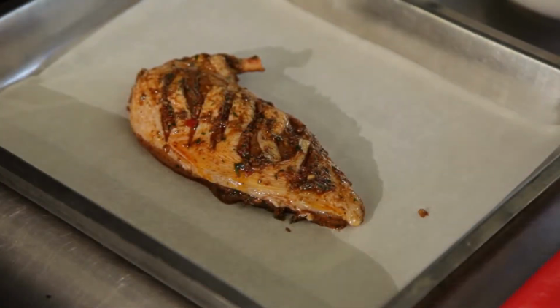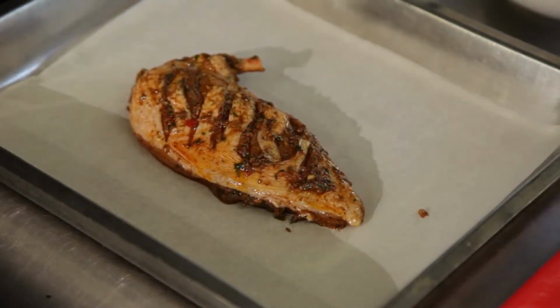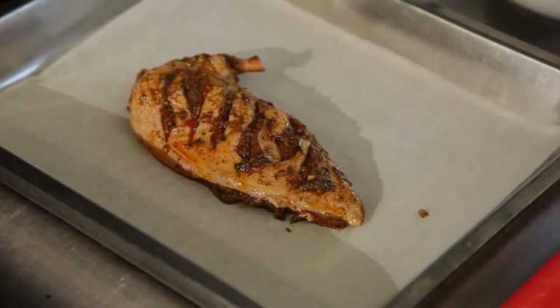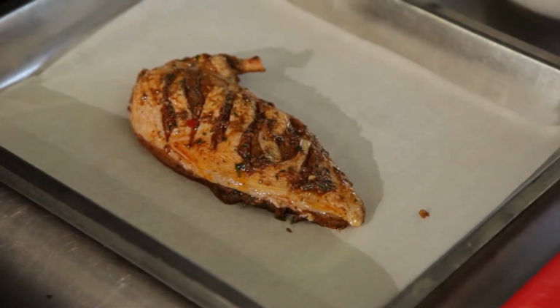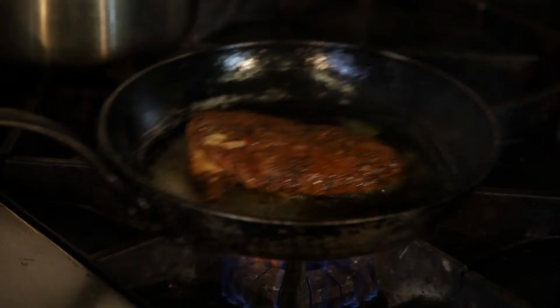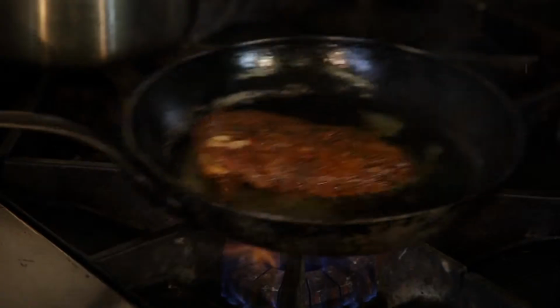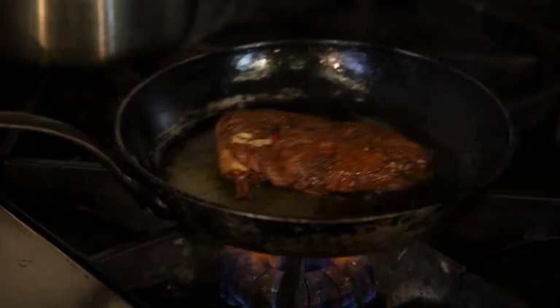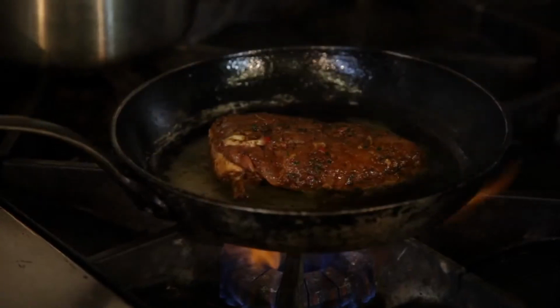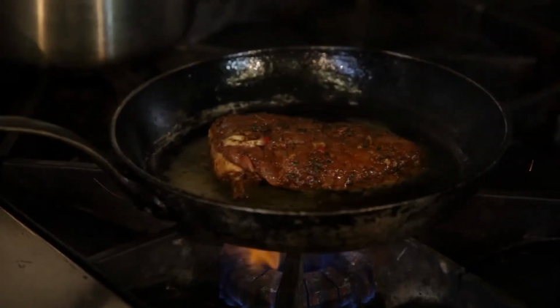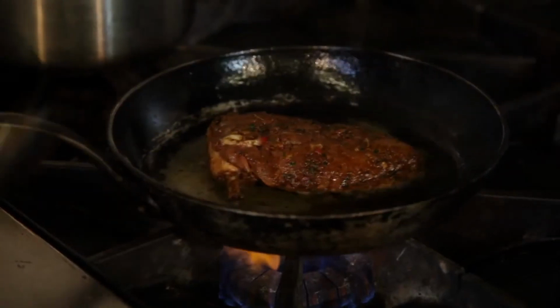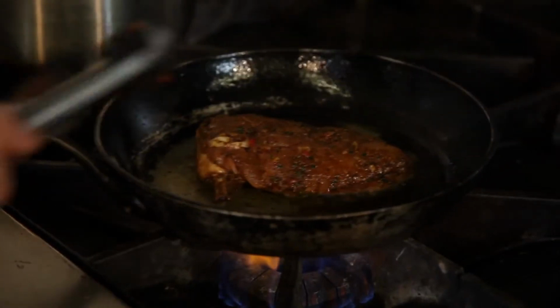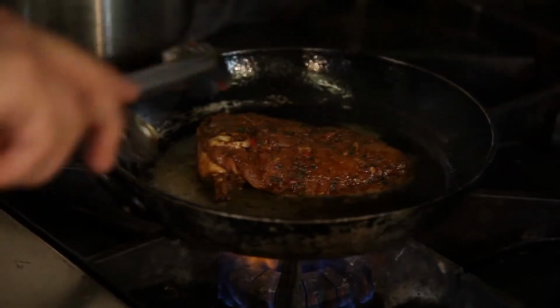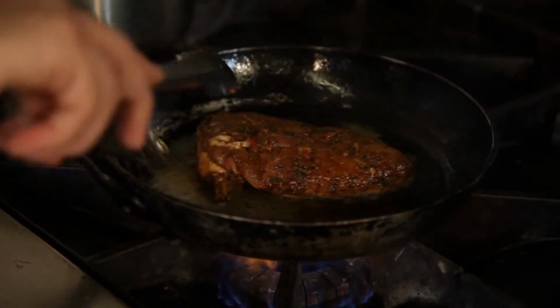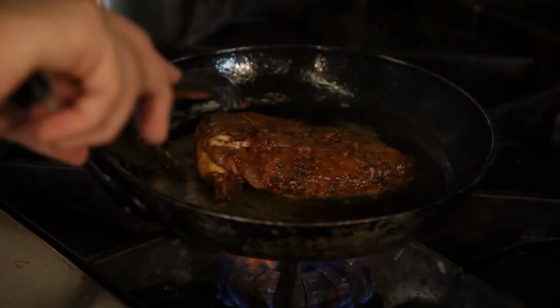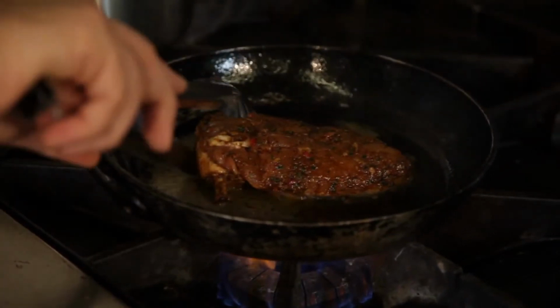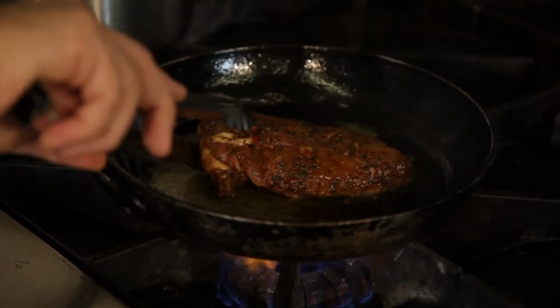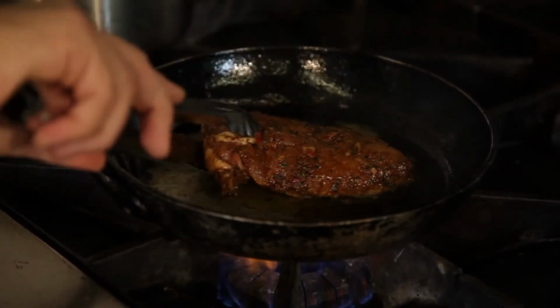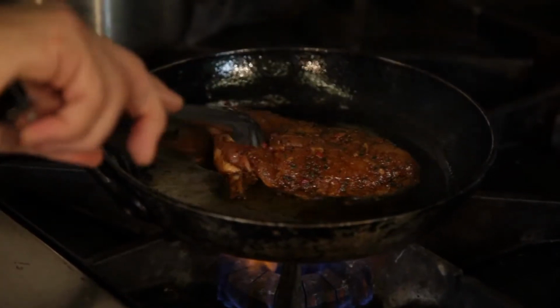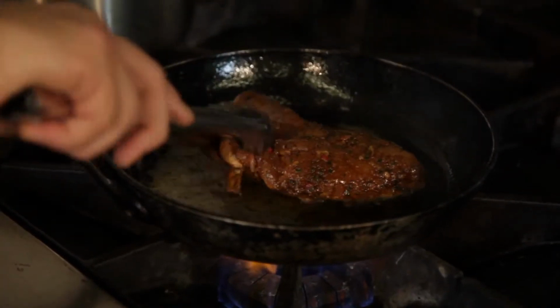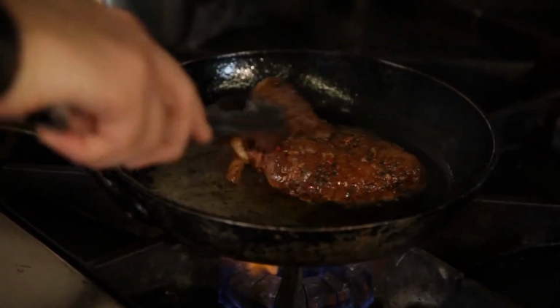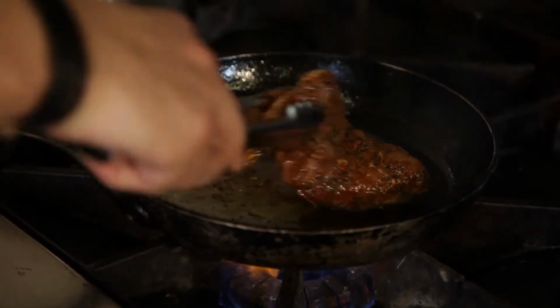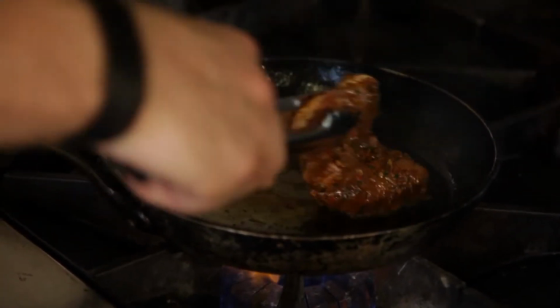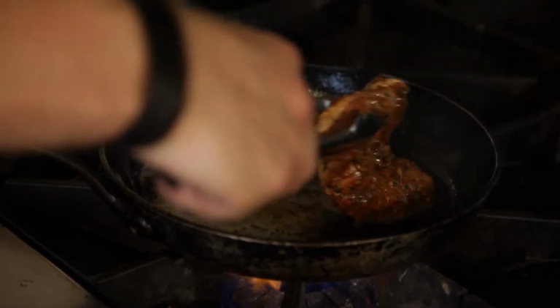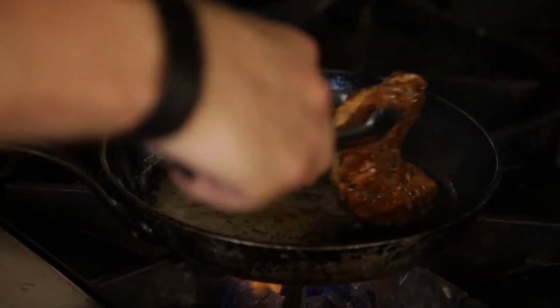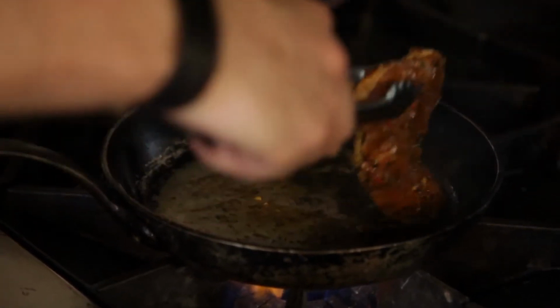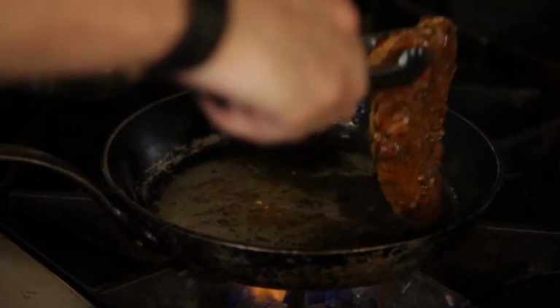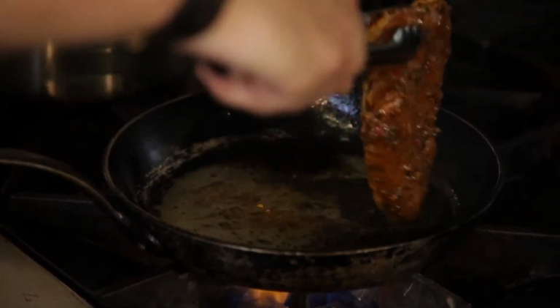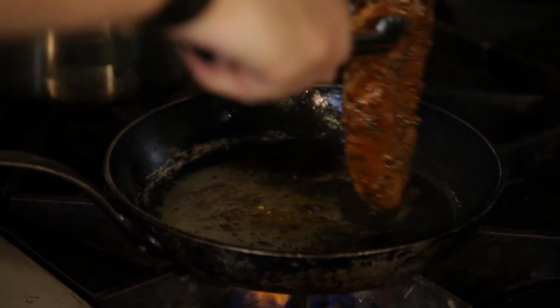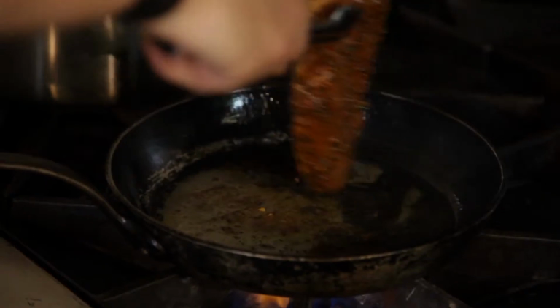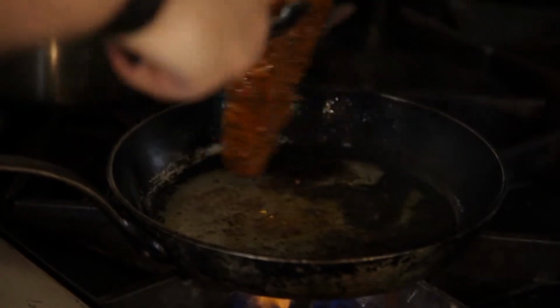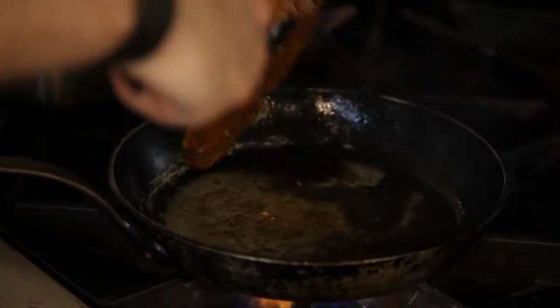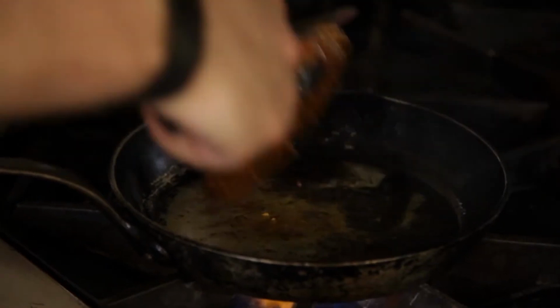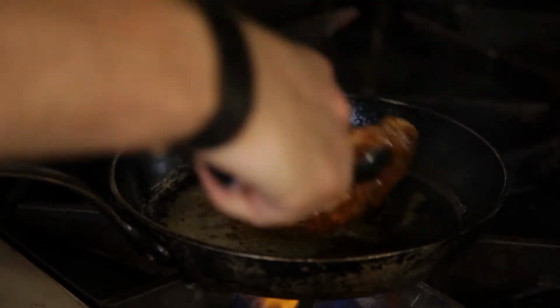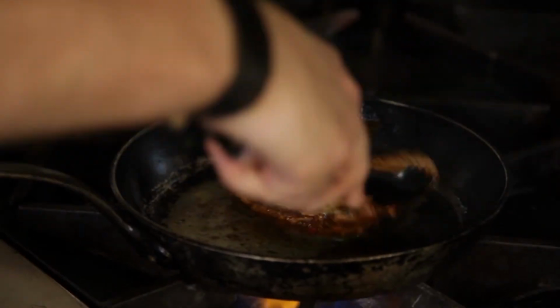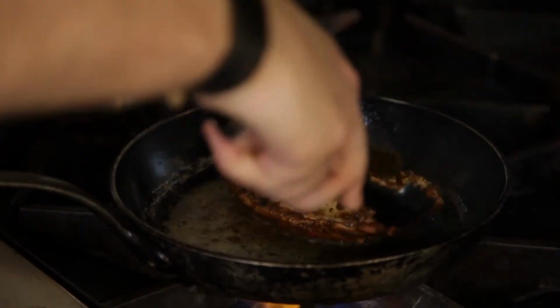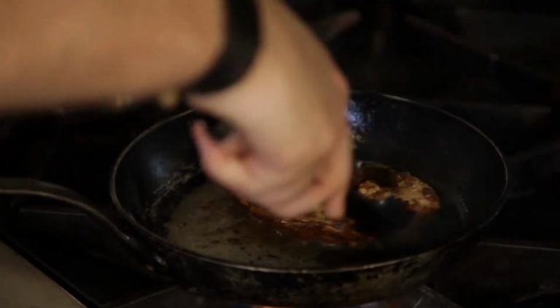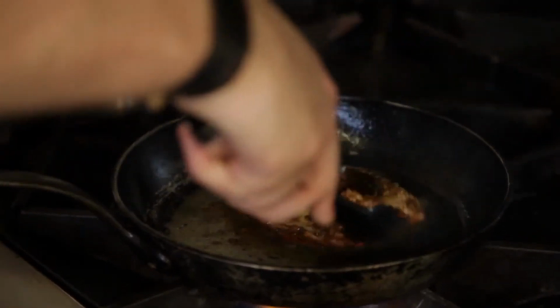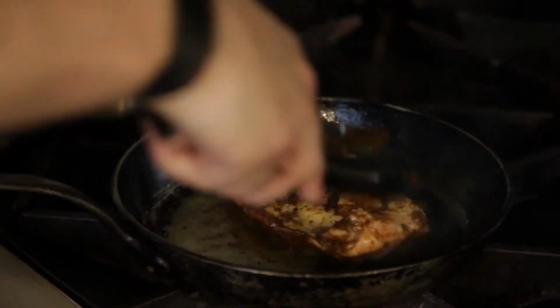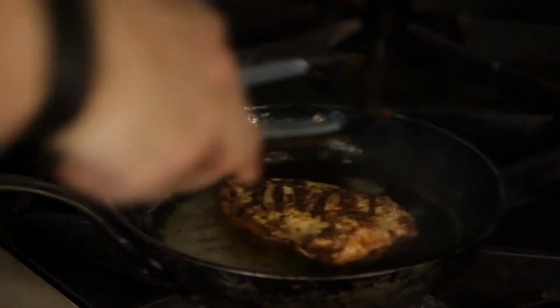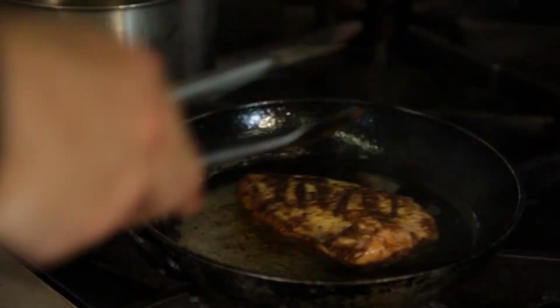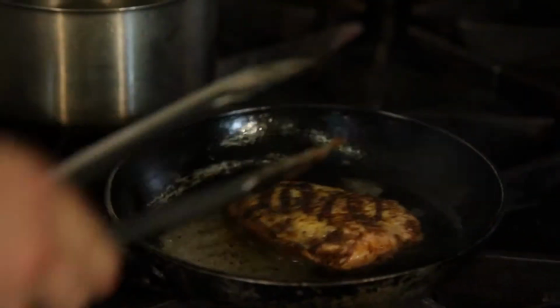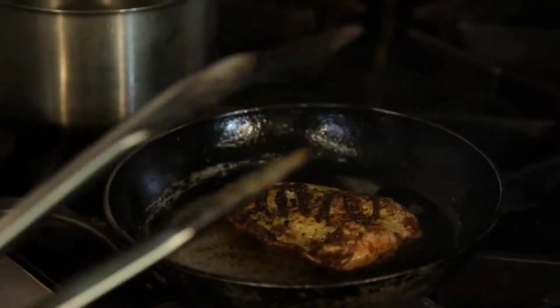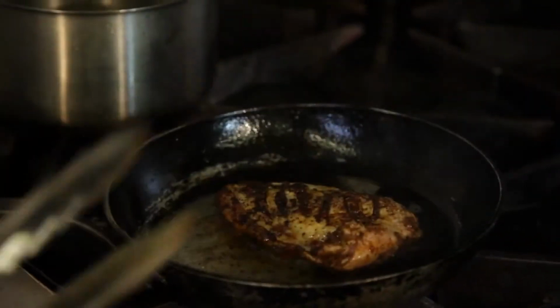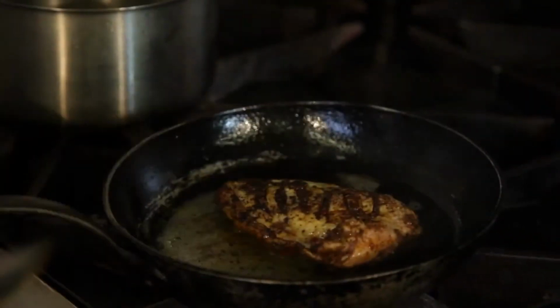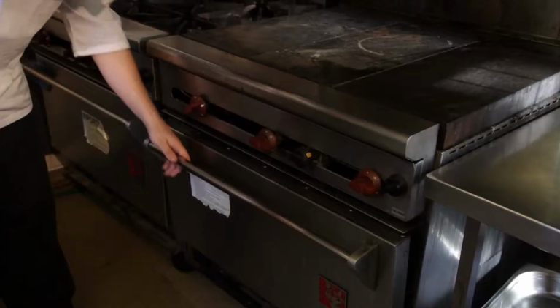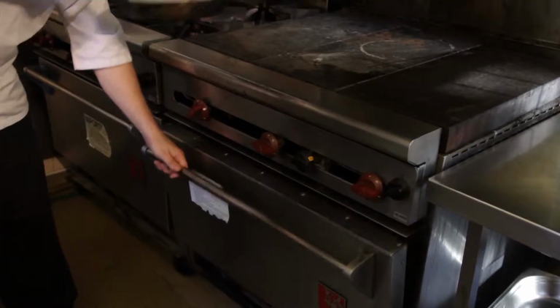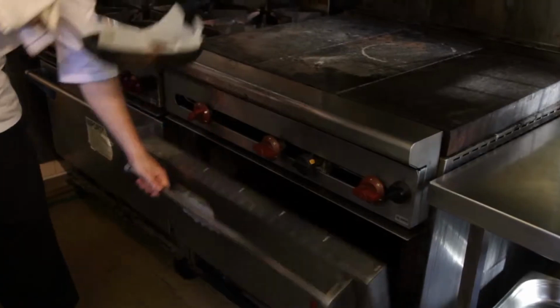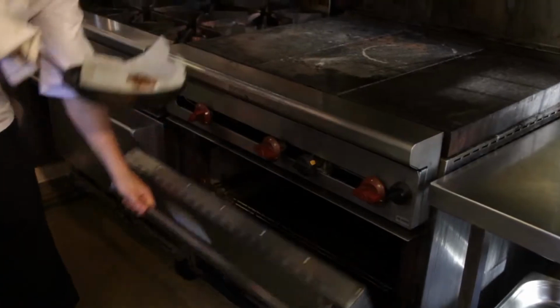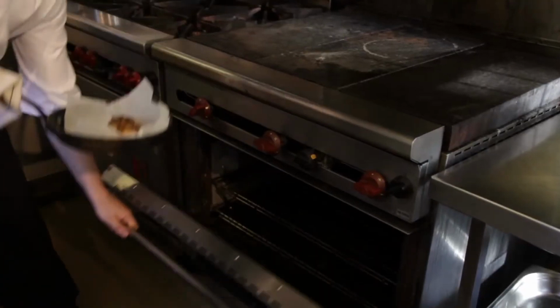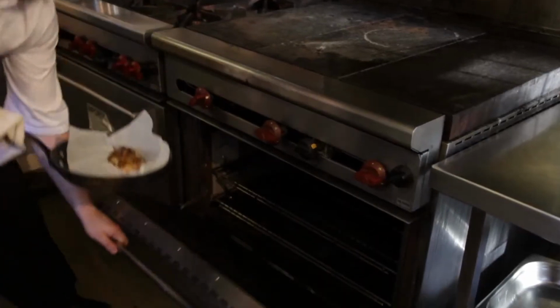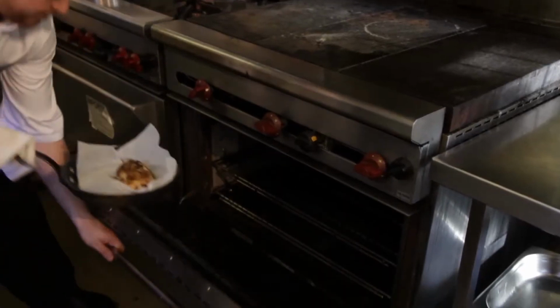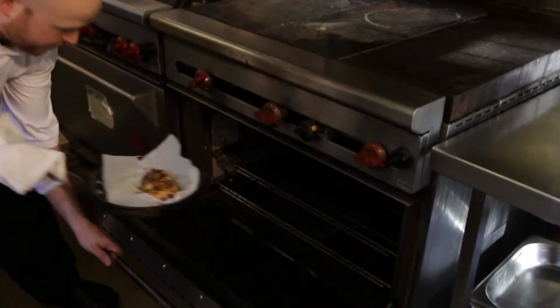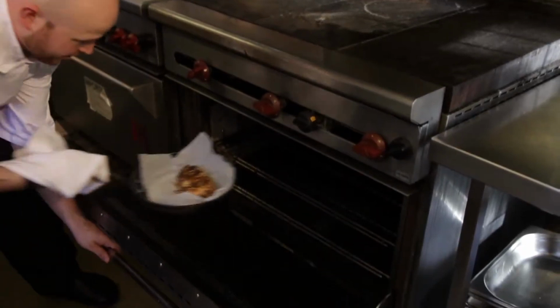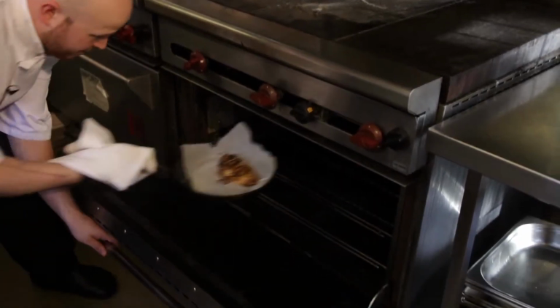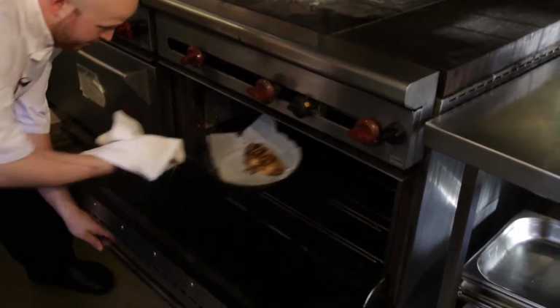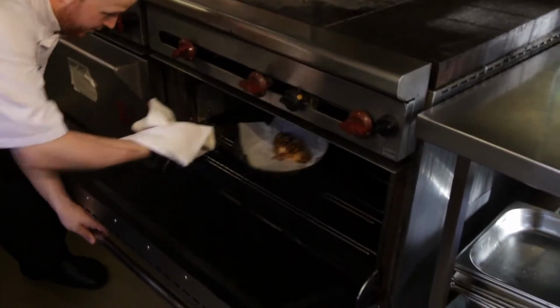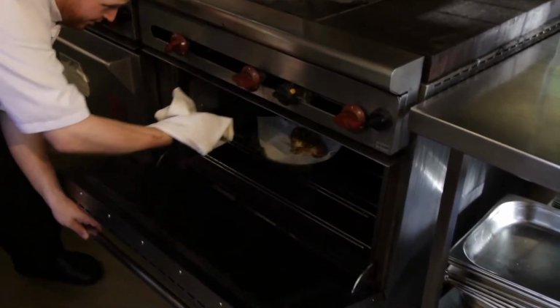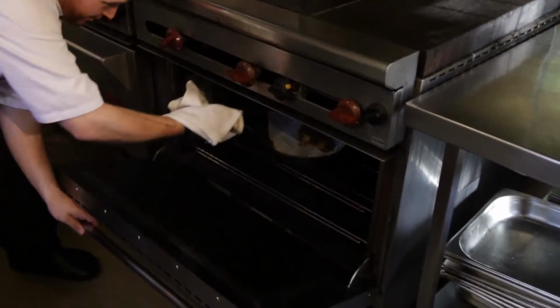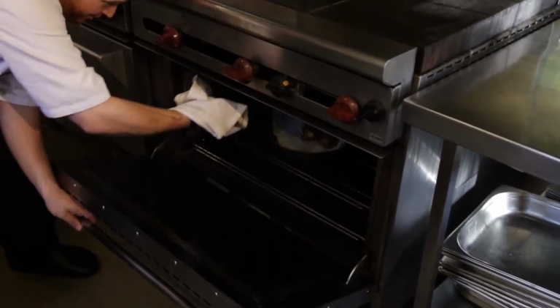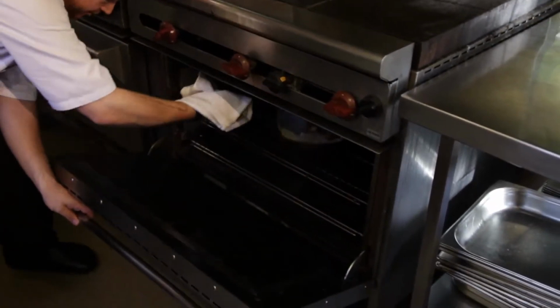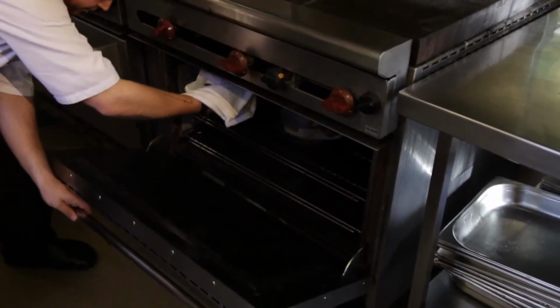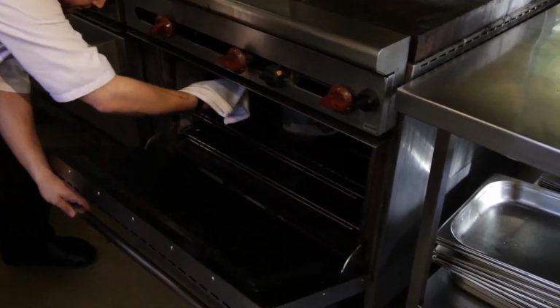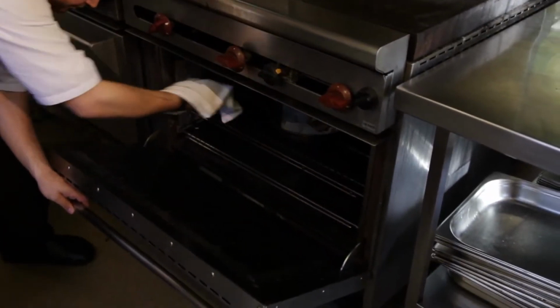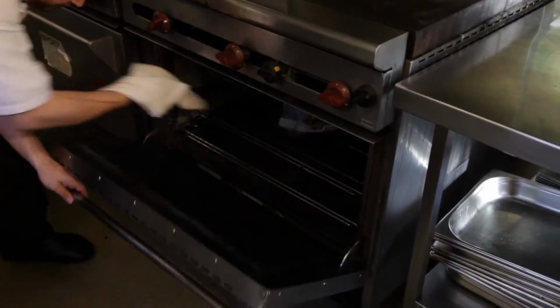Now the meat's marinated, we're going to seal it off skin side down until the skin goes crispy, then turn it over and we pop it in the oven for 15 to 20 minutes or until cooked.